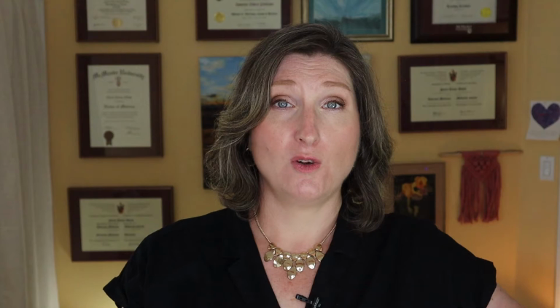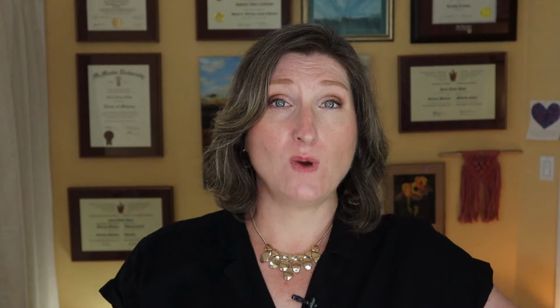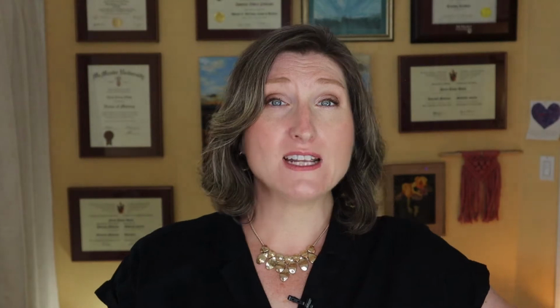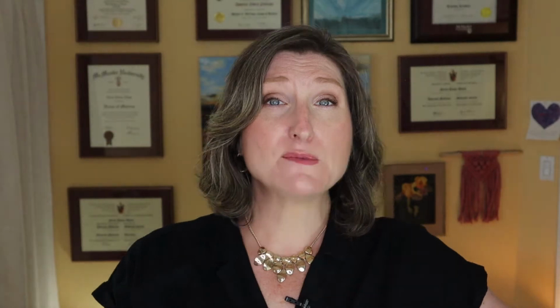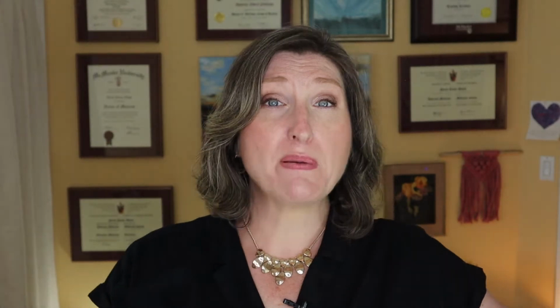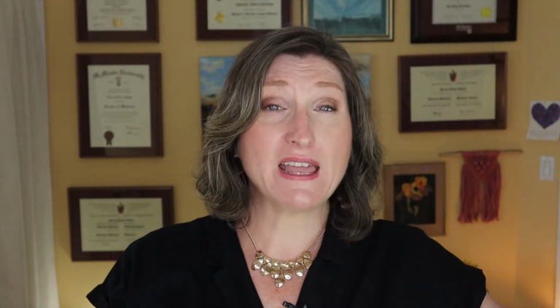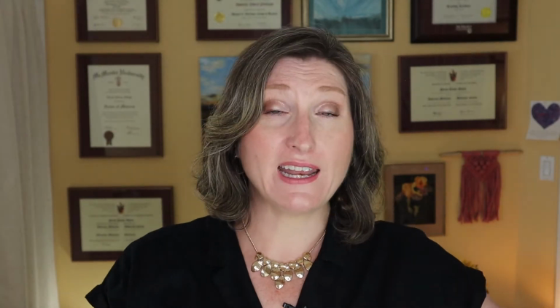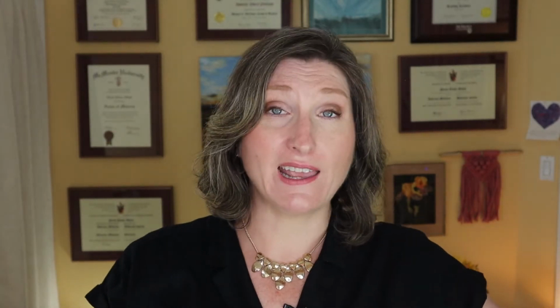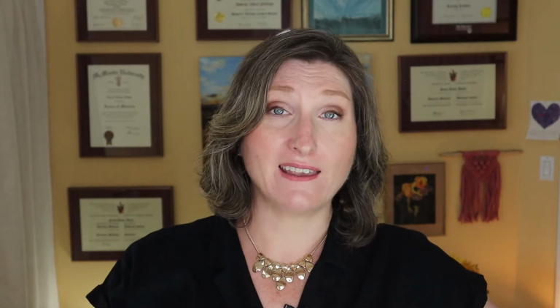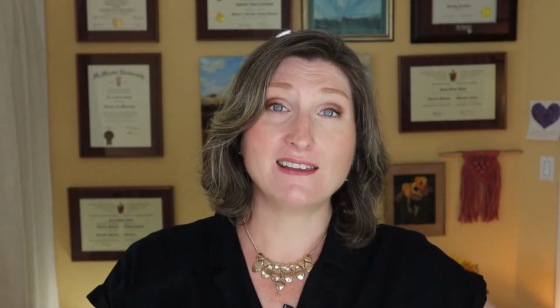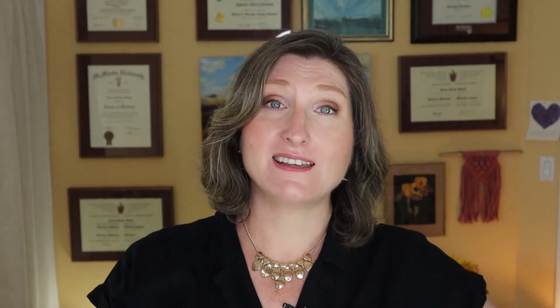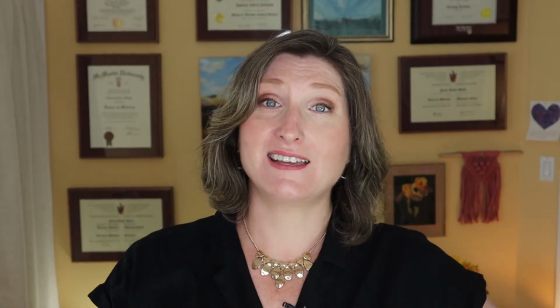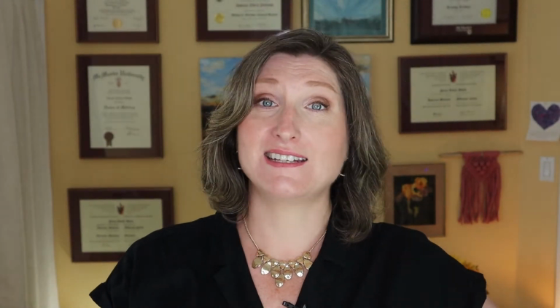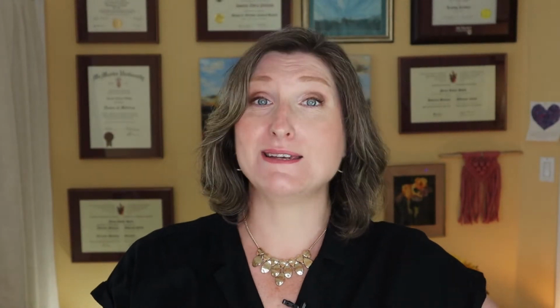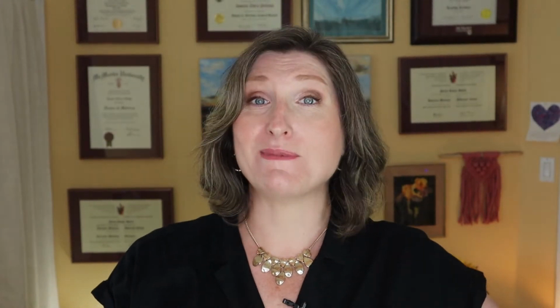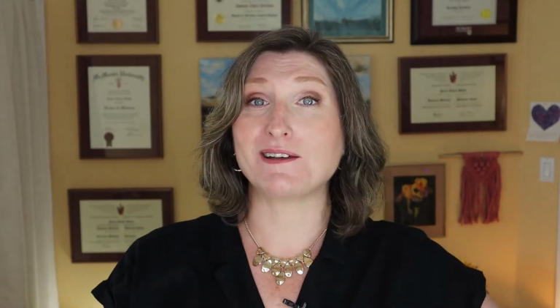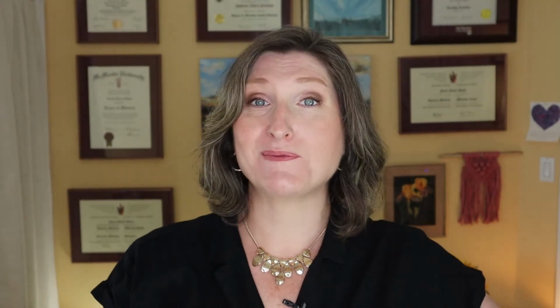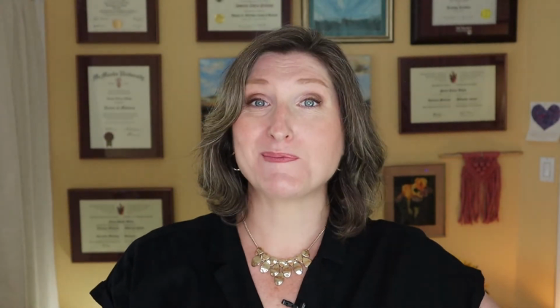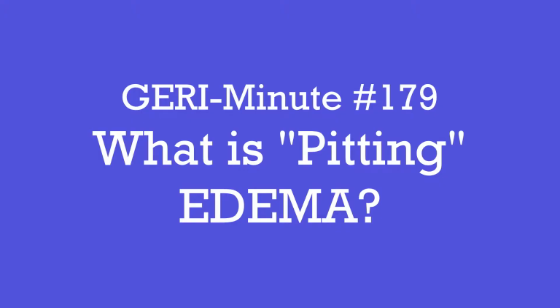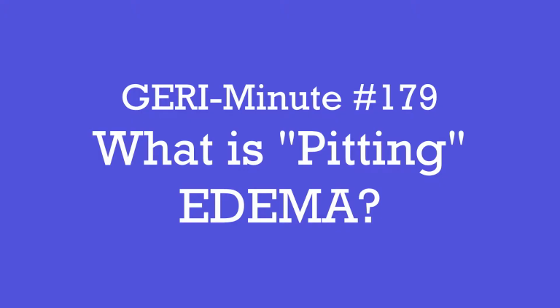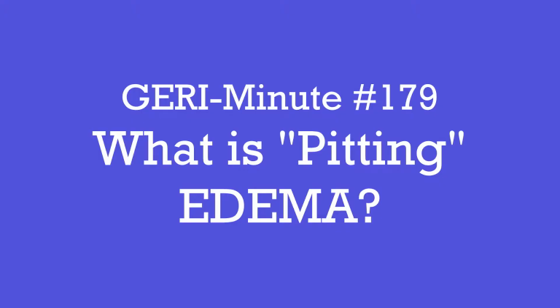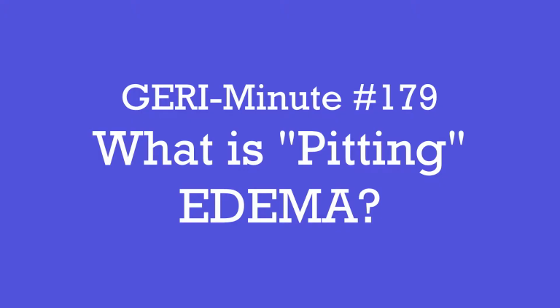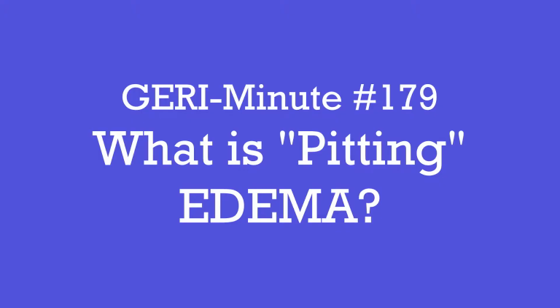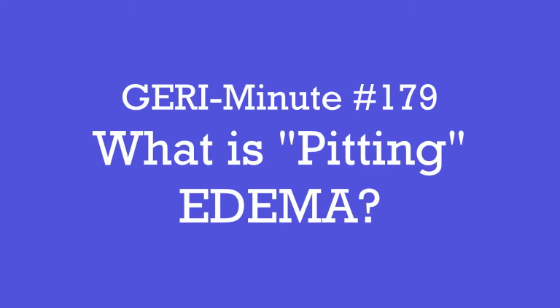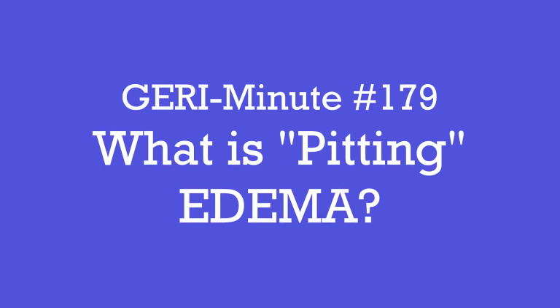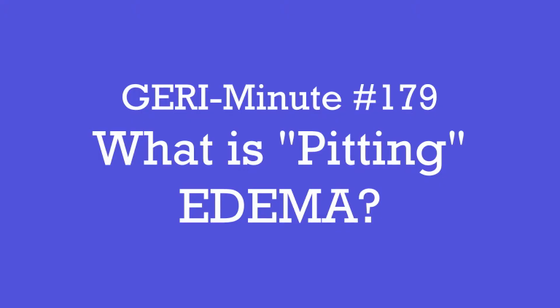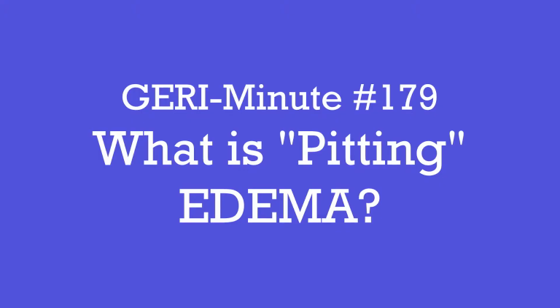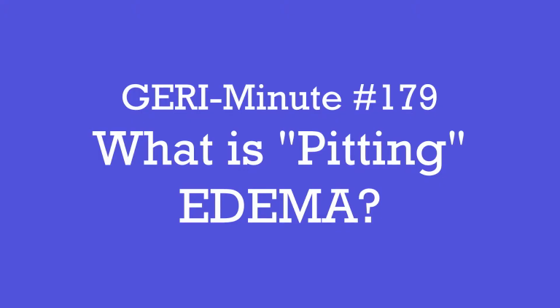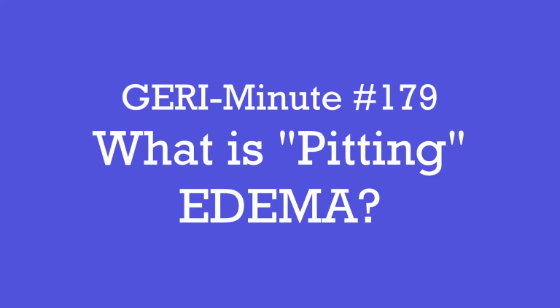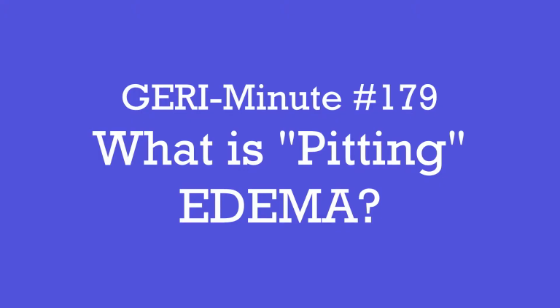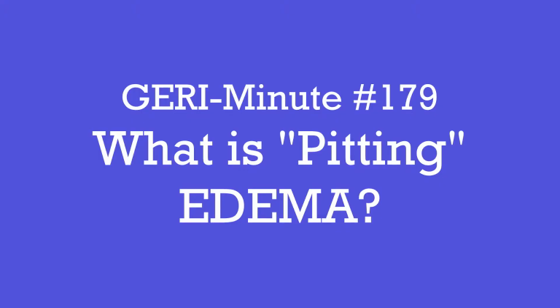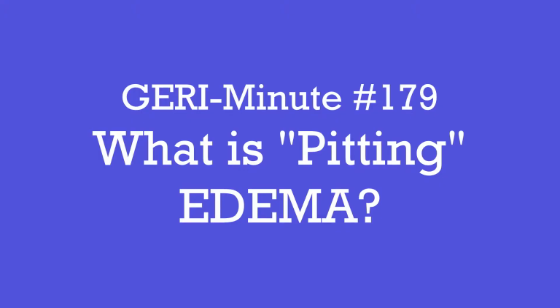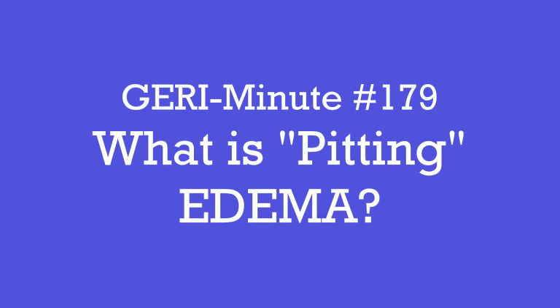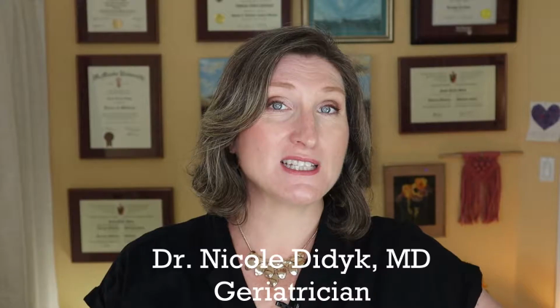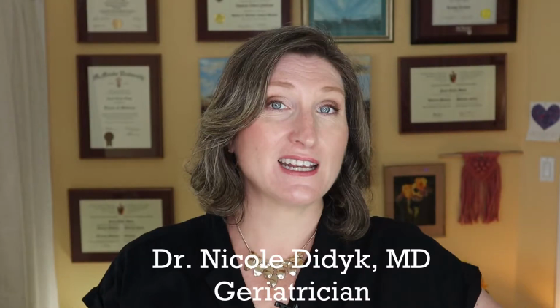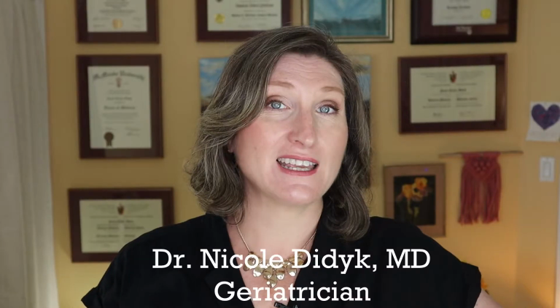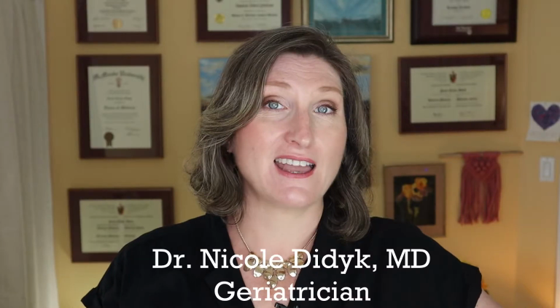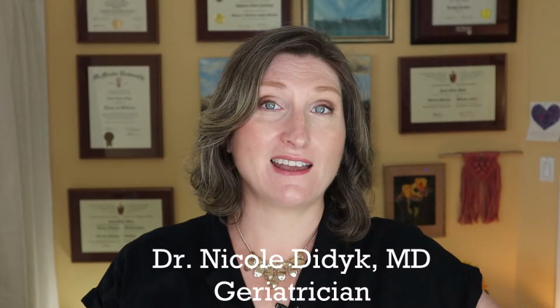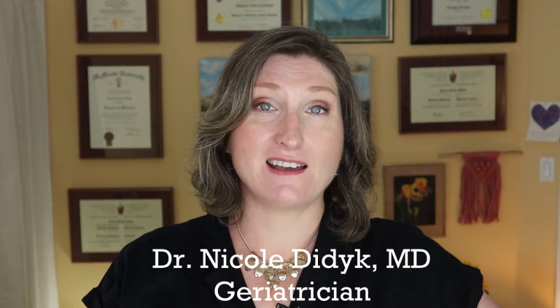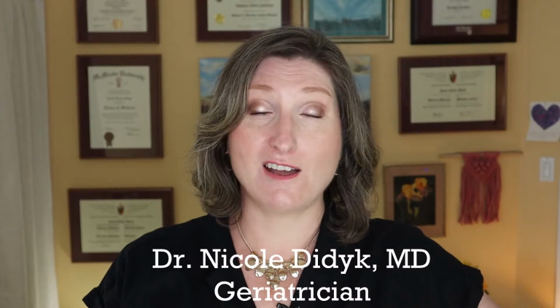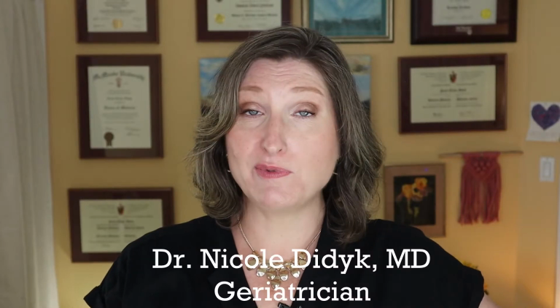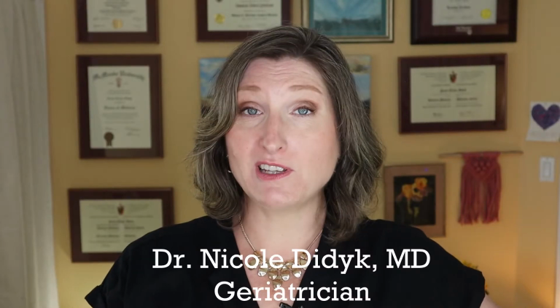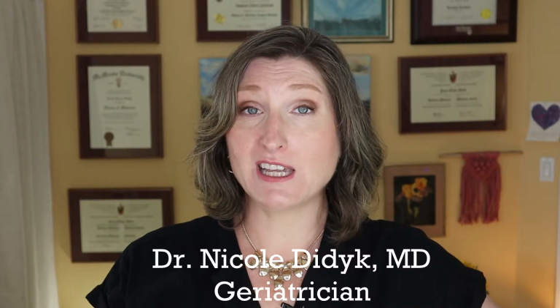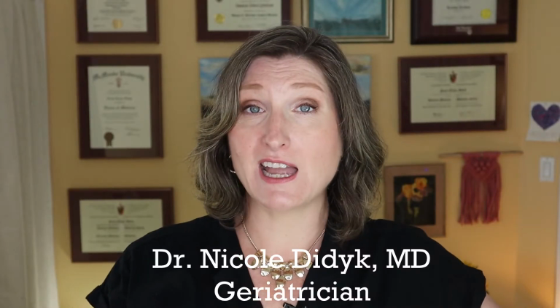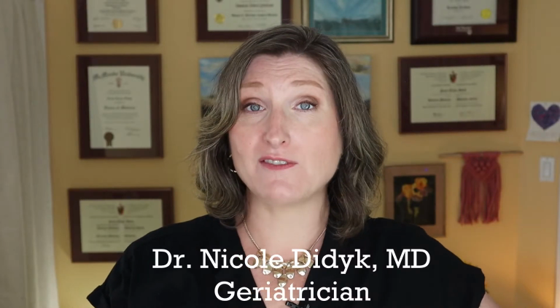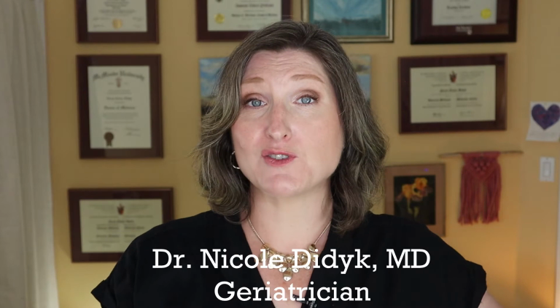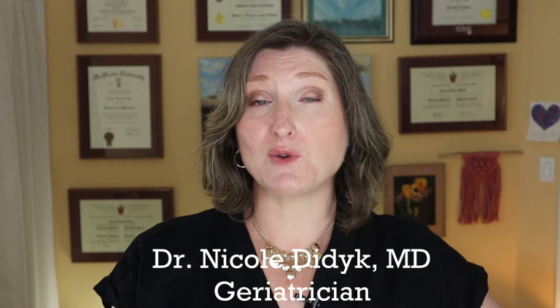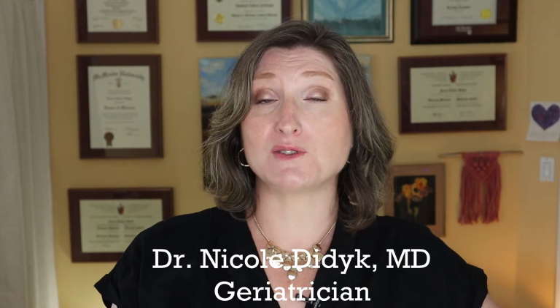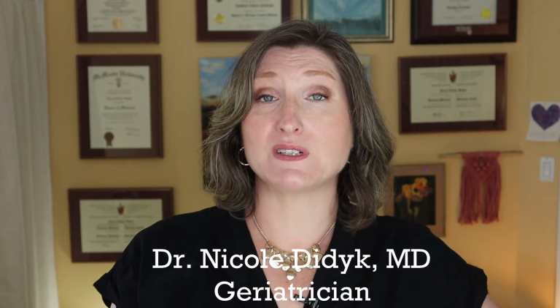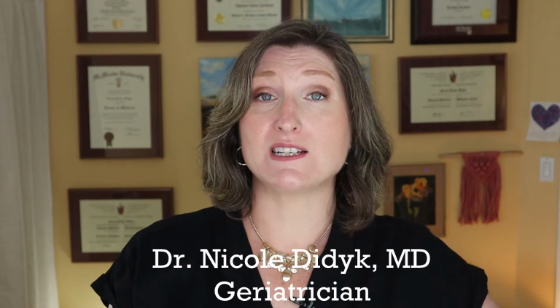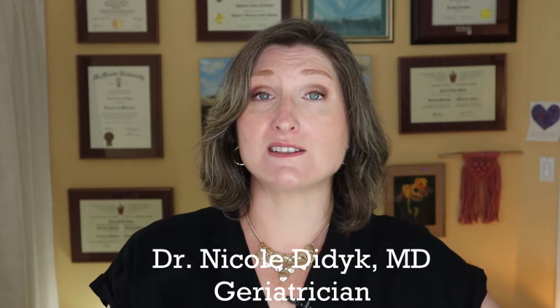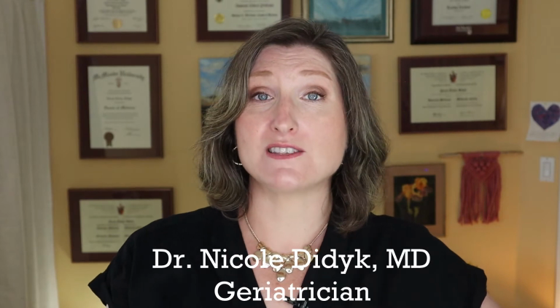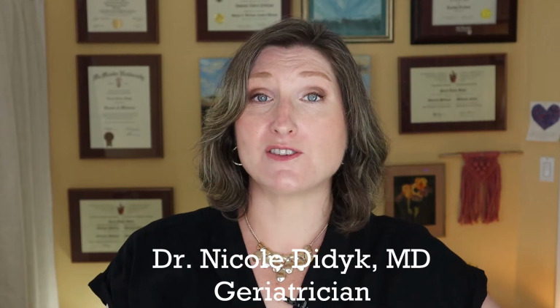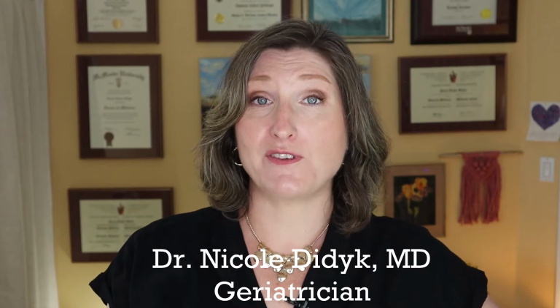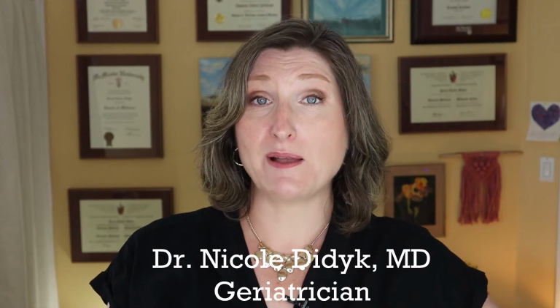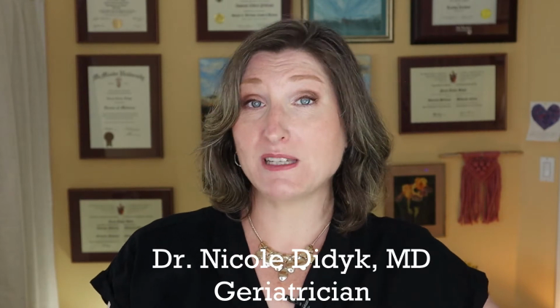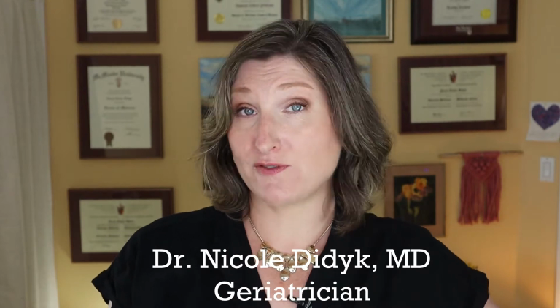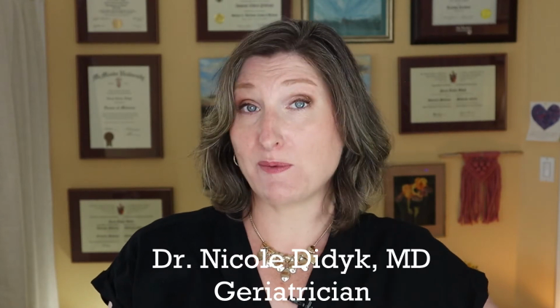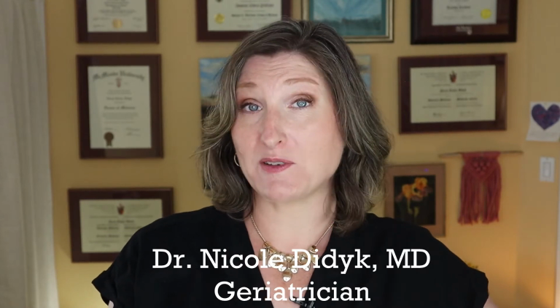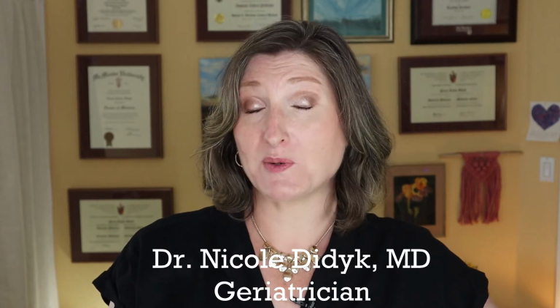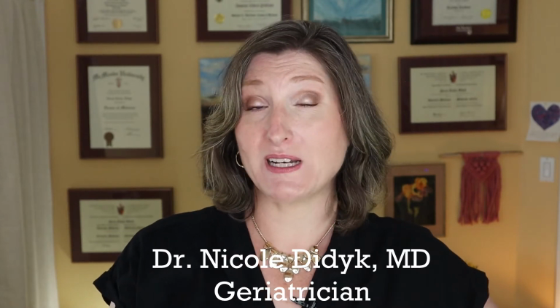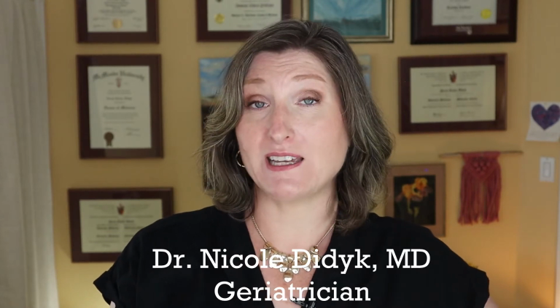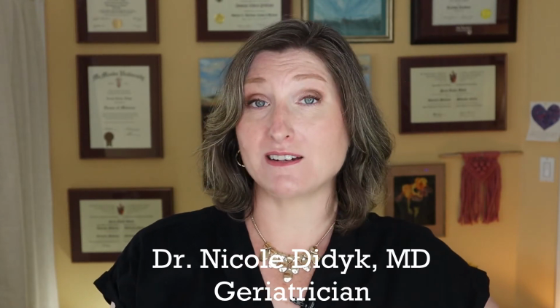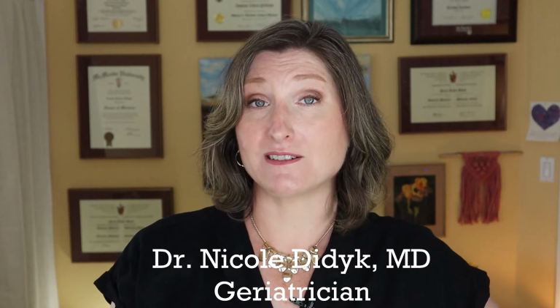What is pitting edema? I'm Dr. Nicole Diddick and I've been looking after older adults and their families for about 20 years.